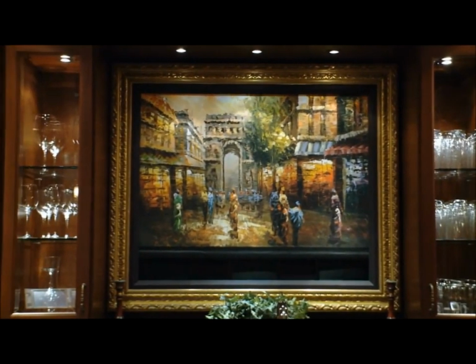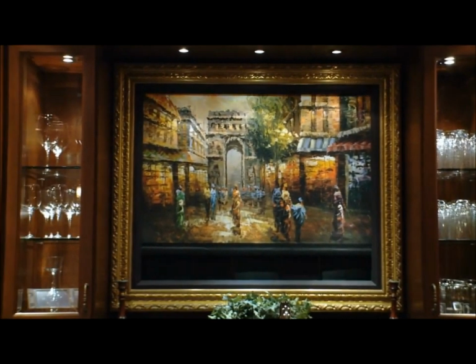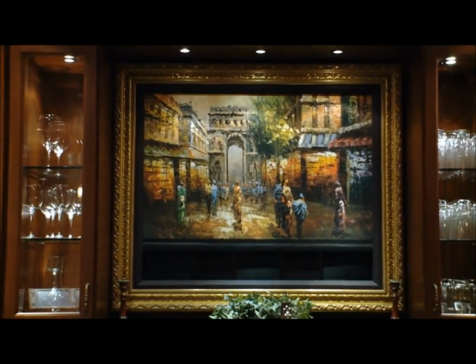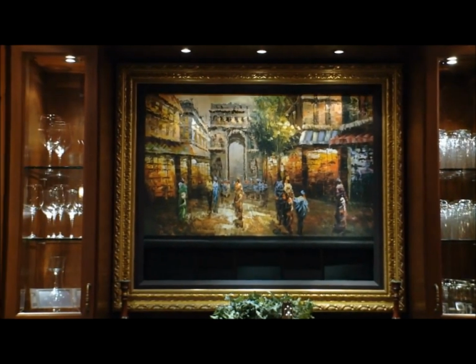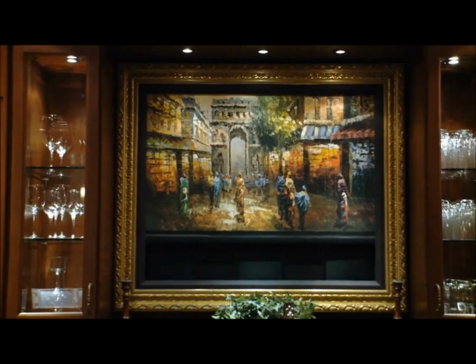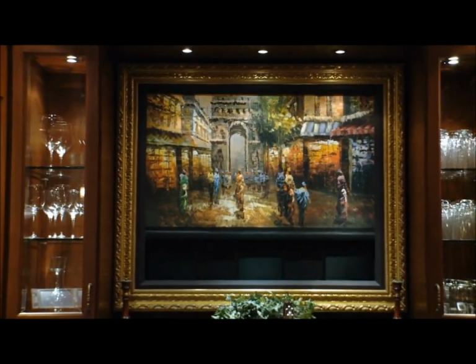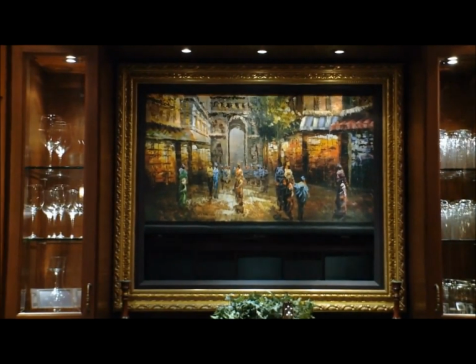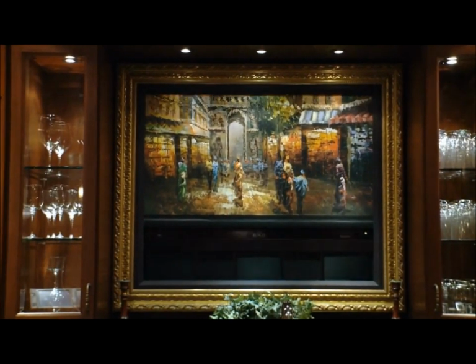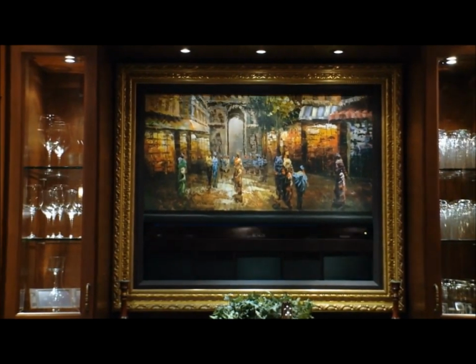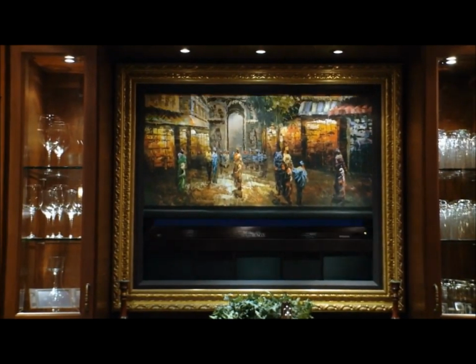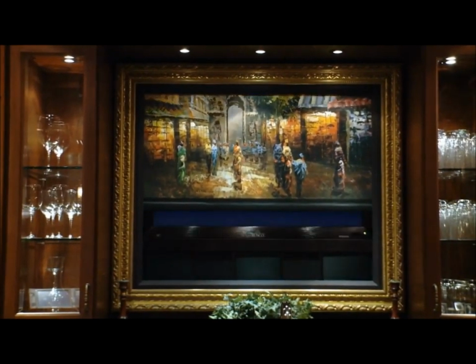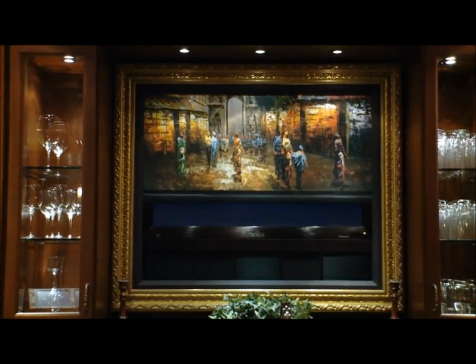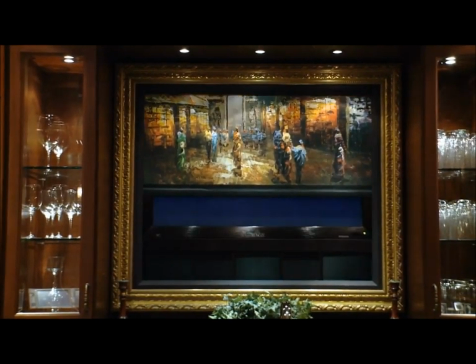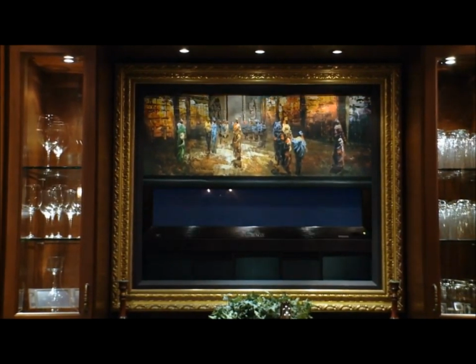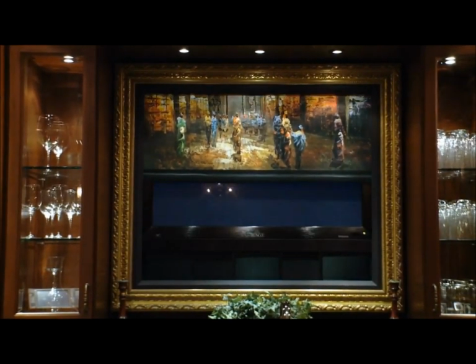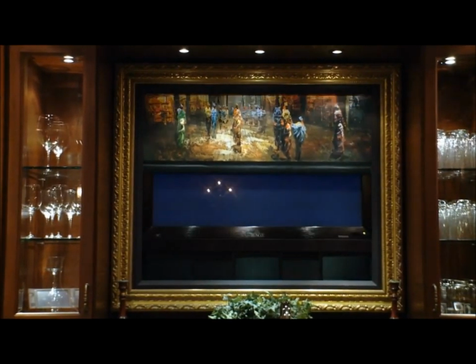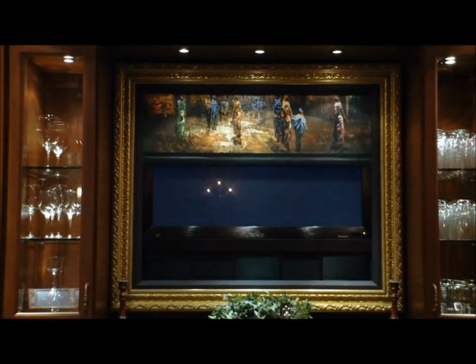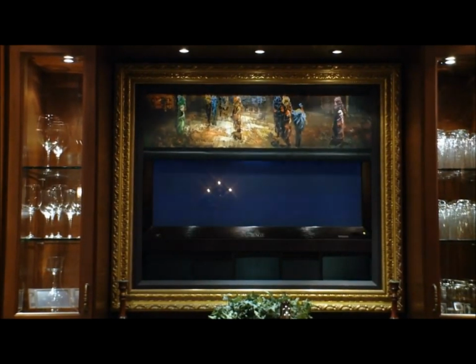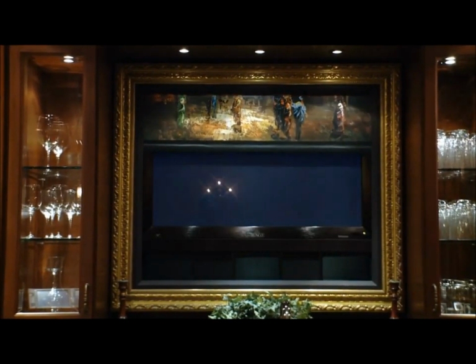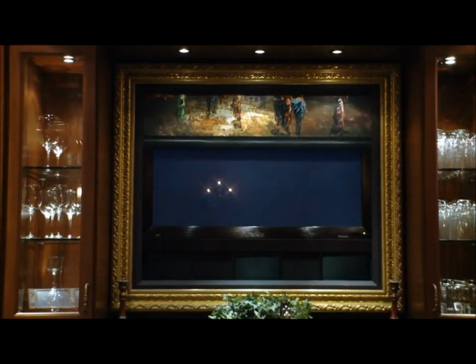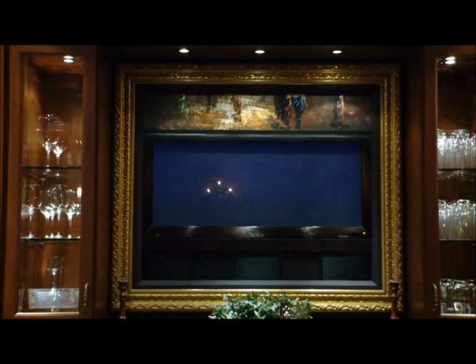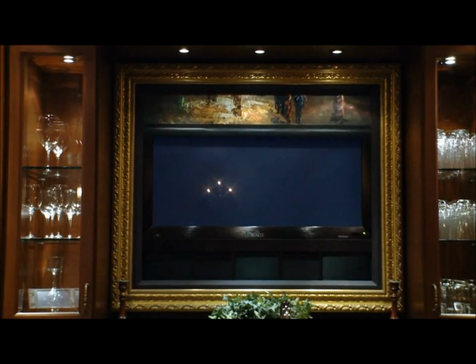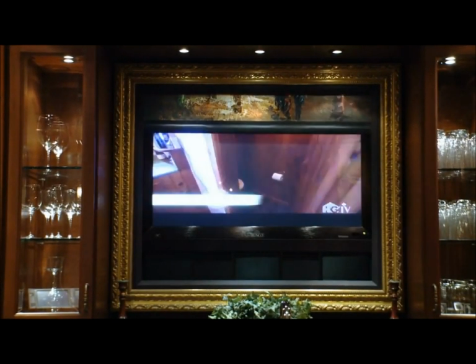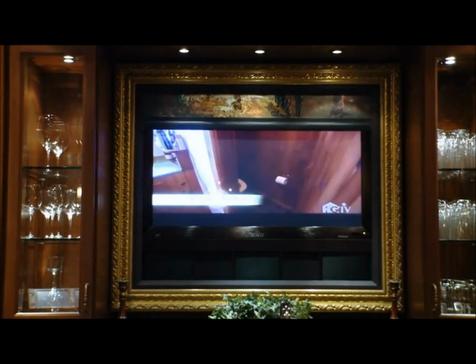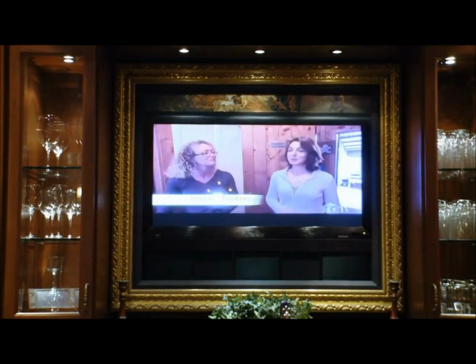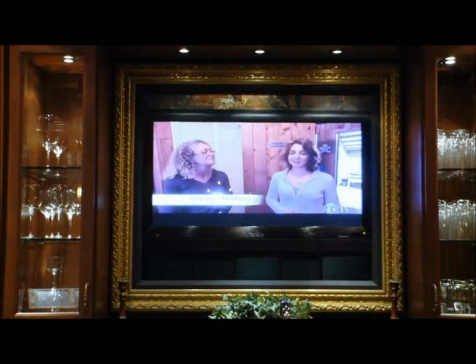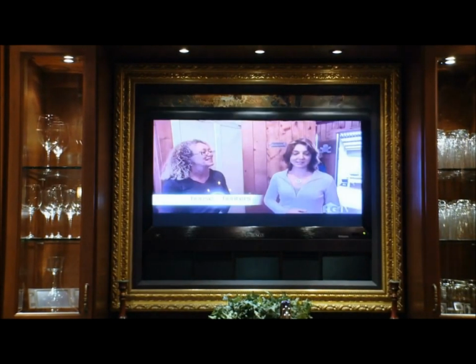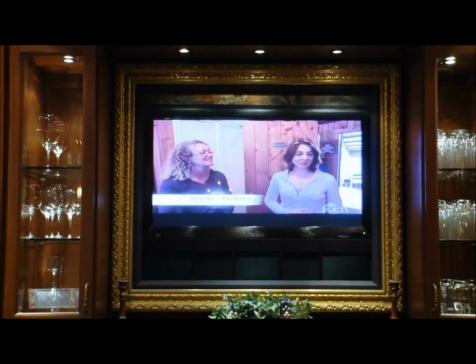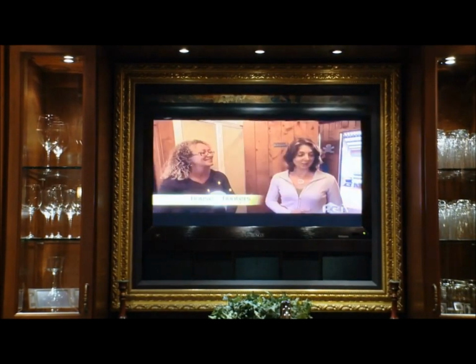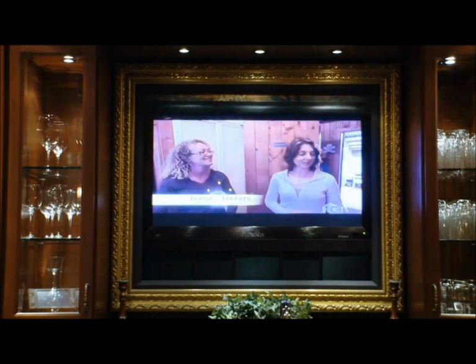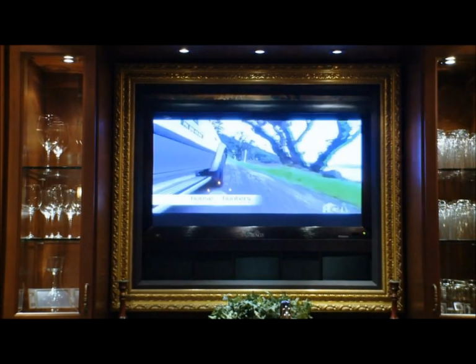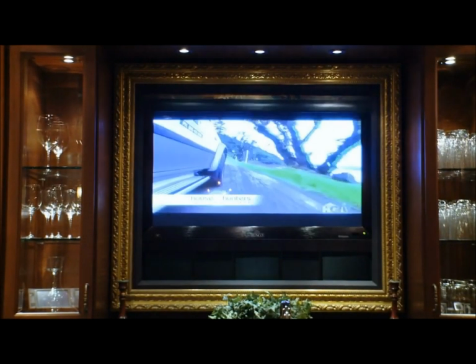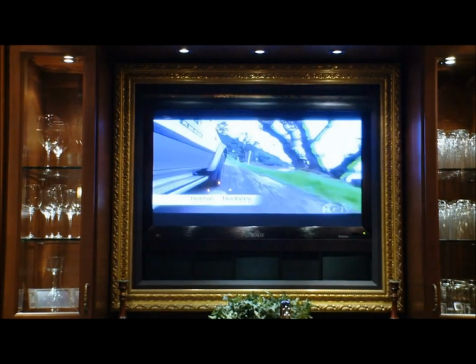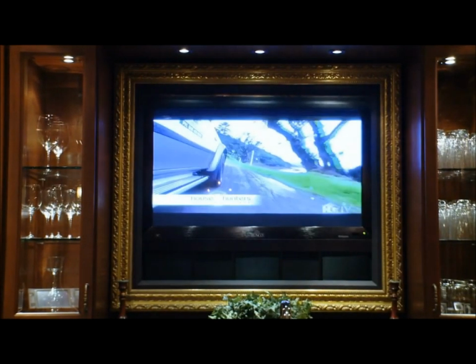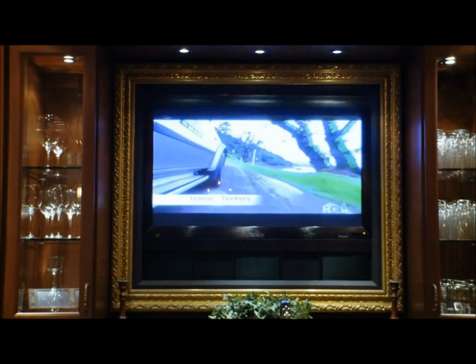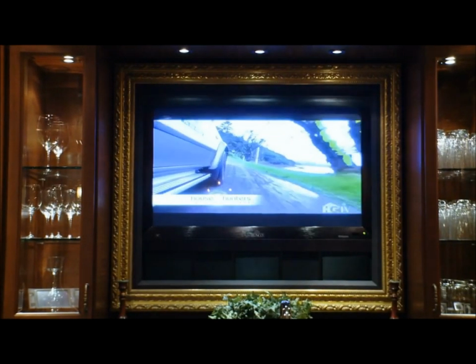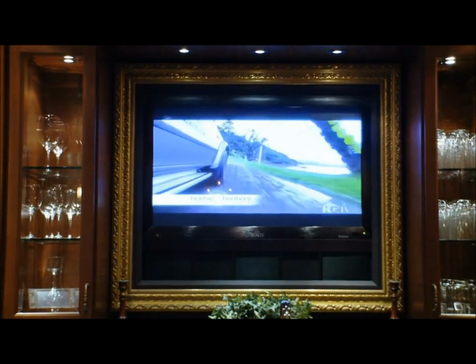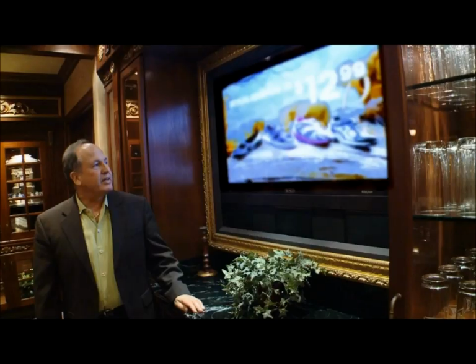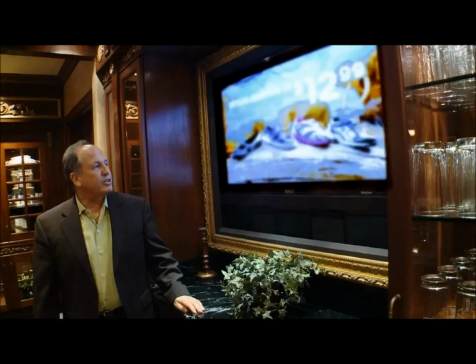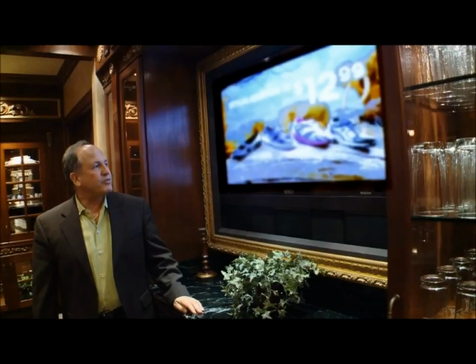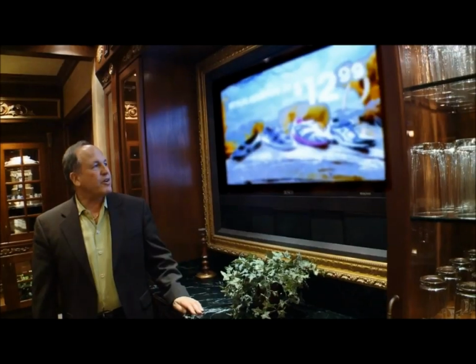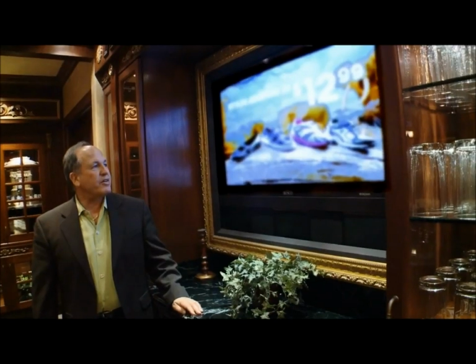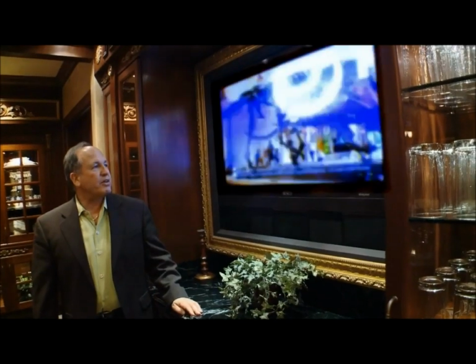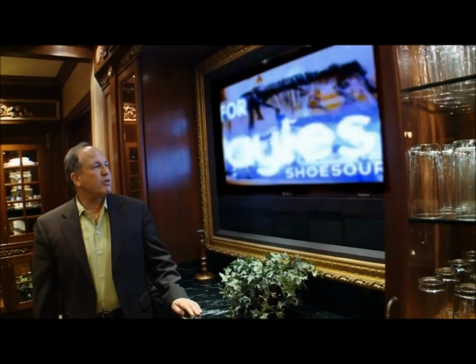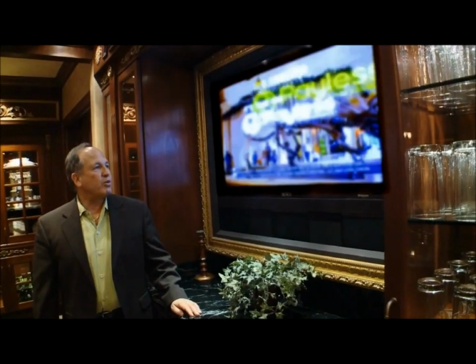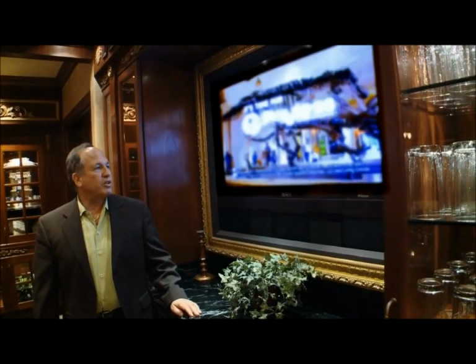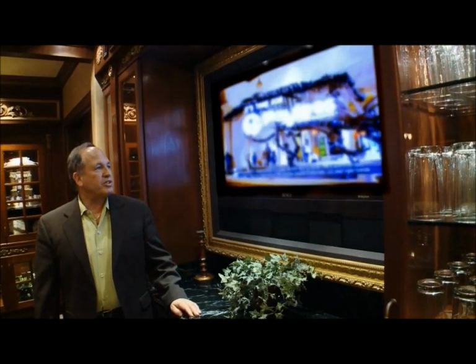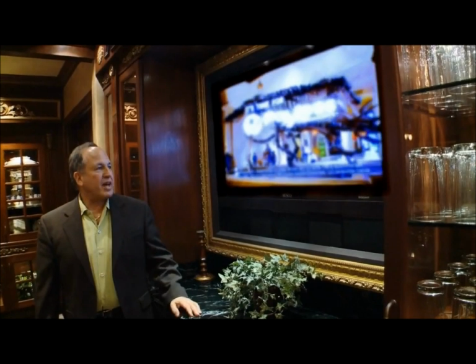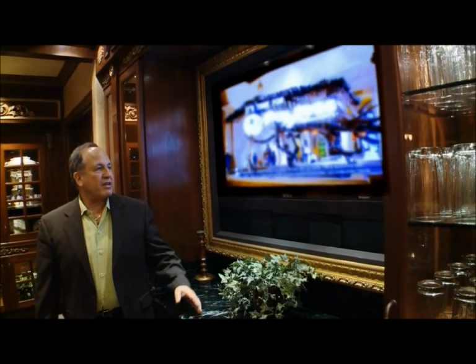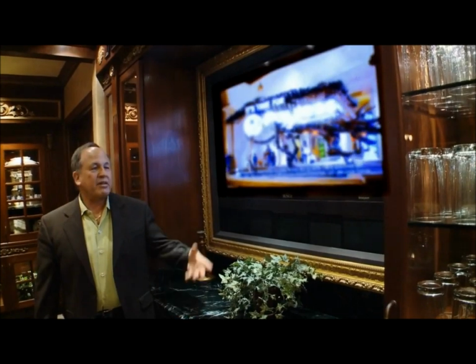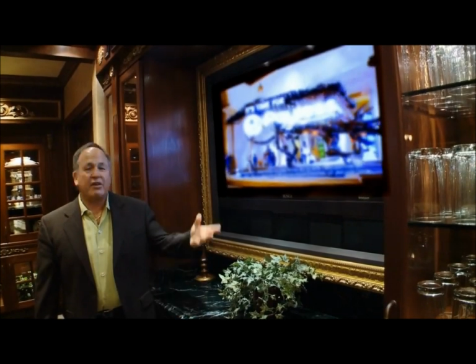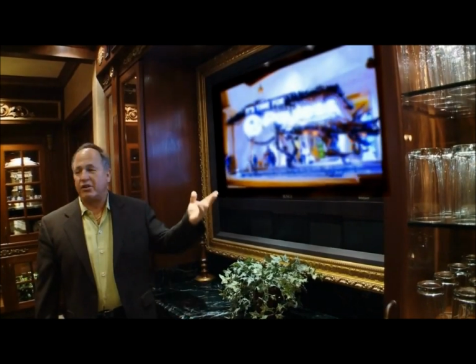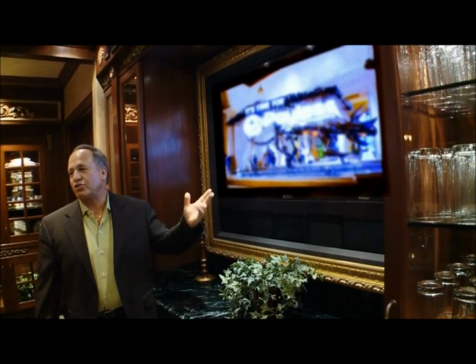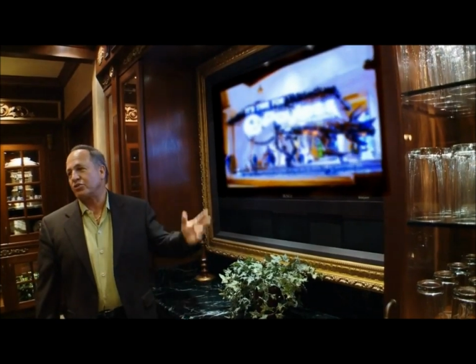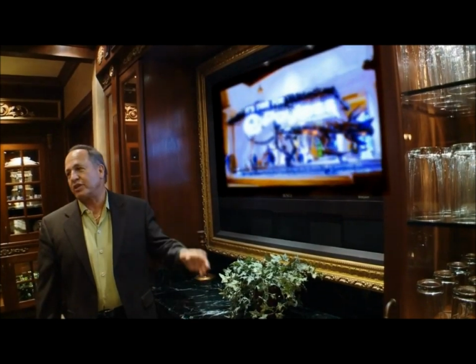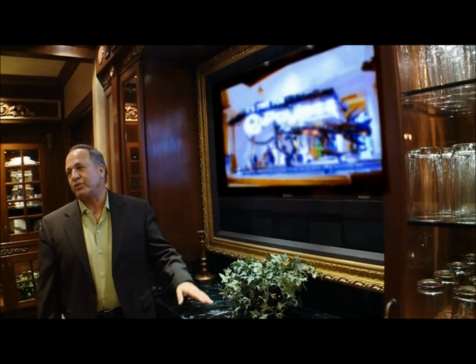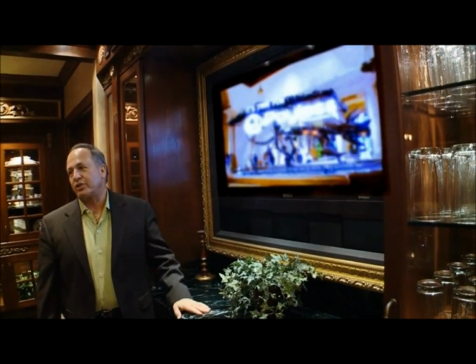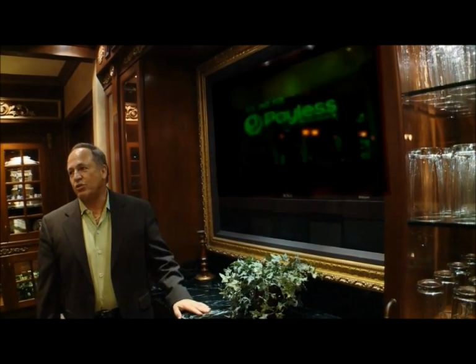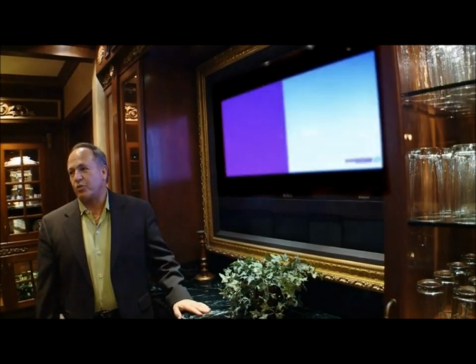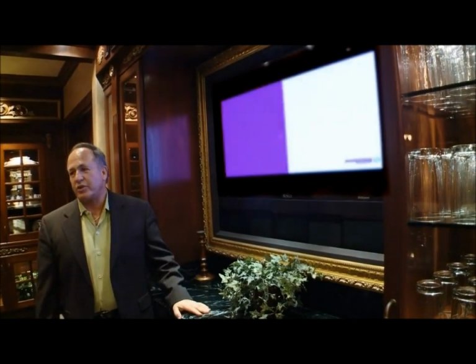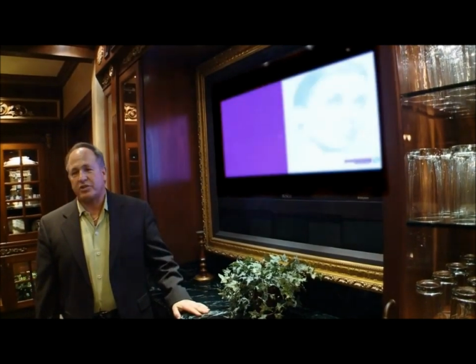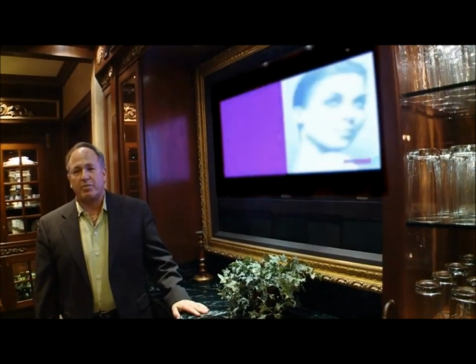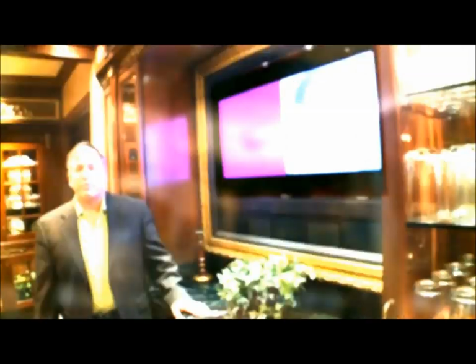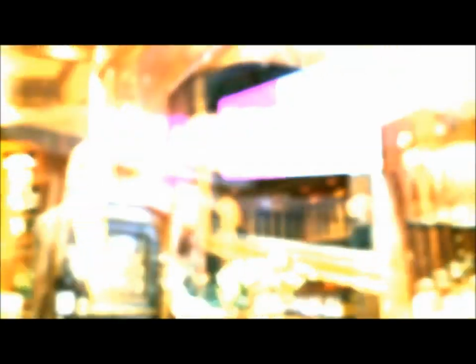Beautiful piece of art — we think it's very cool. It conceals a flat panel TV. Looks very, very cool when it's down, and also equally cool when it's up.